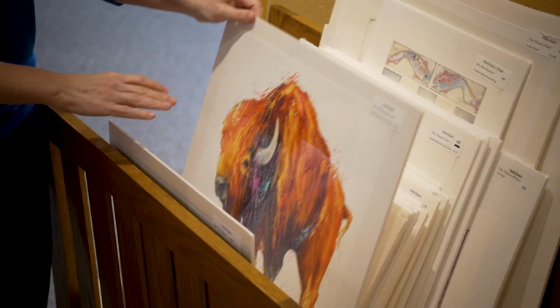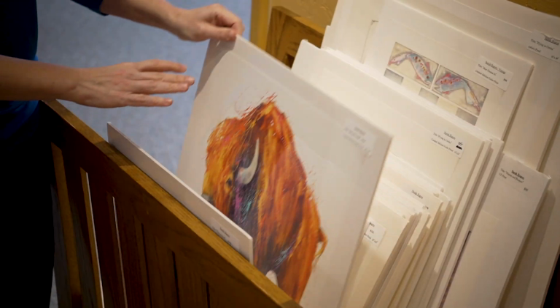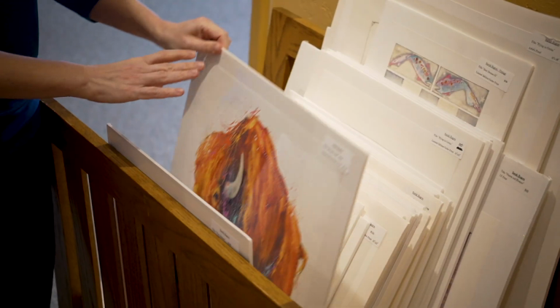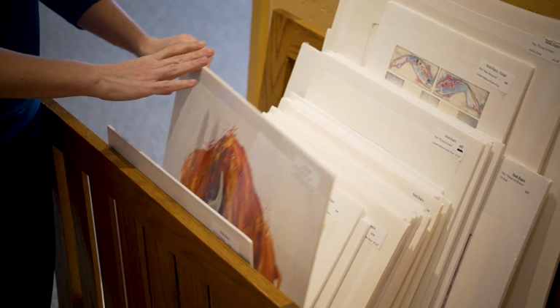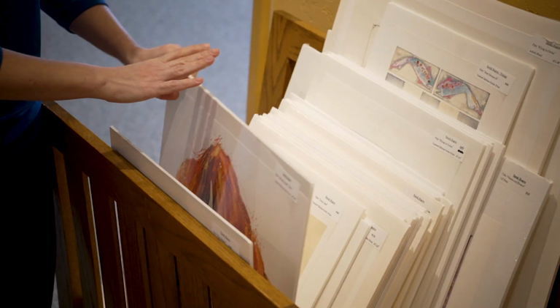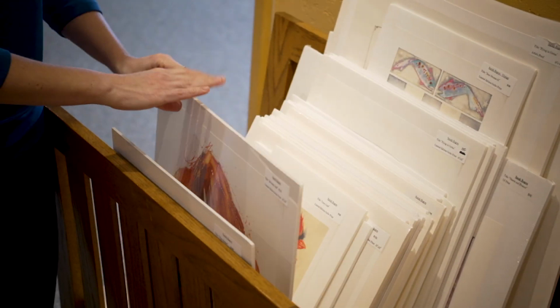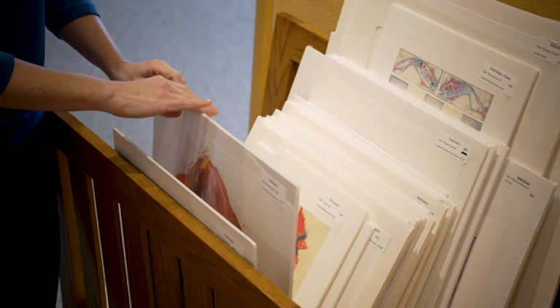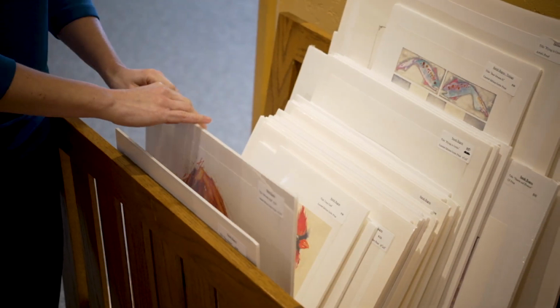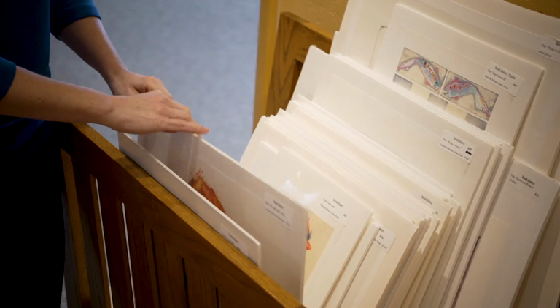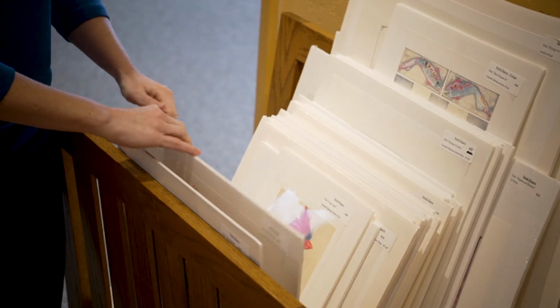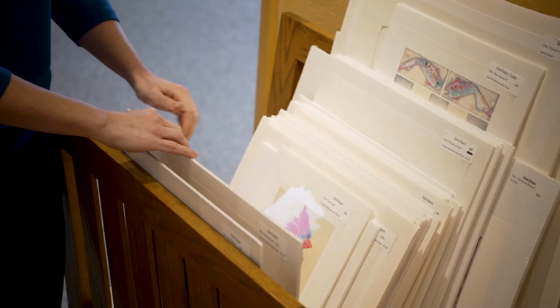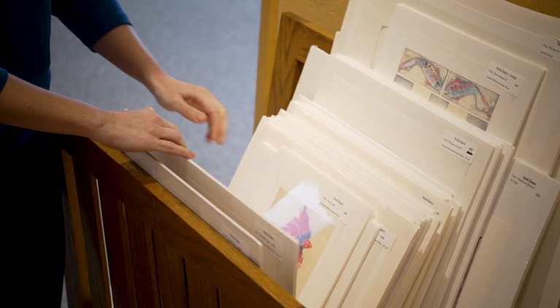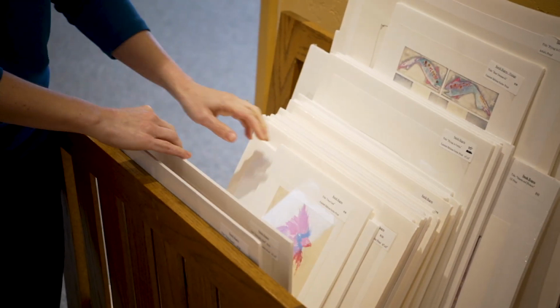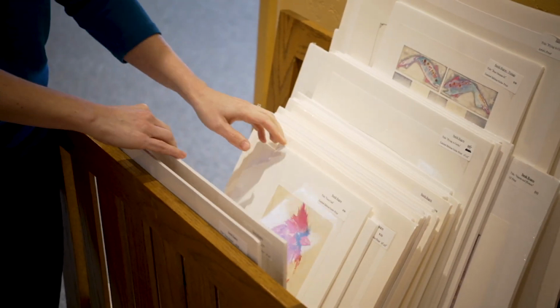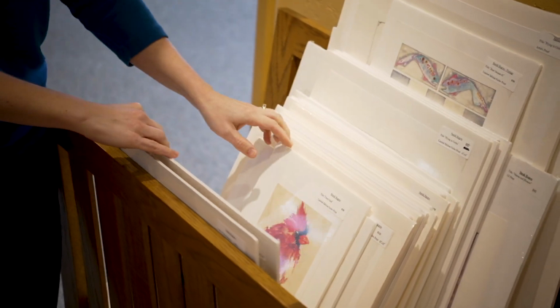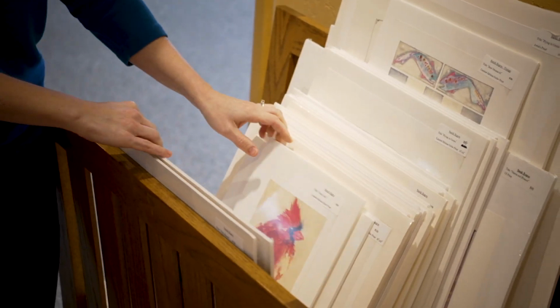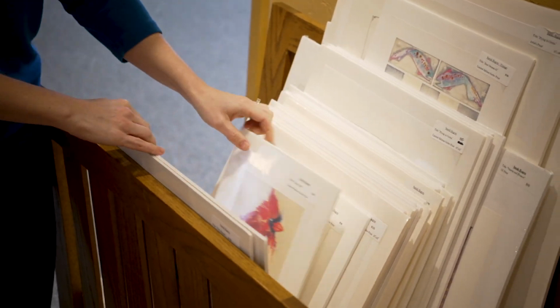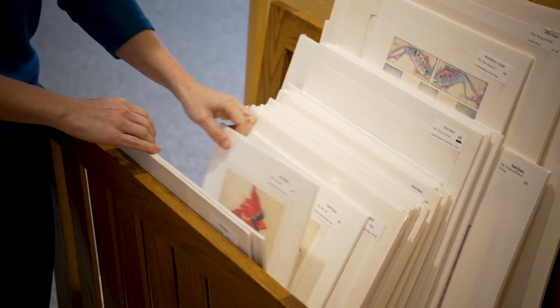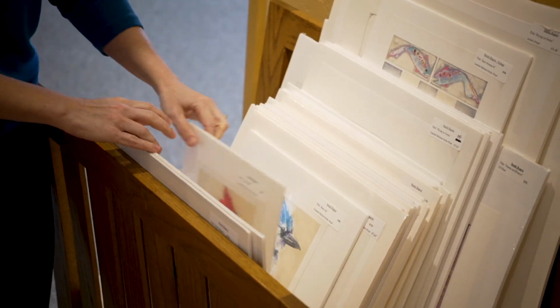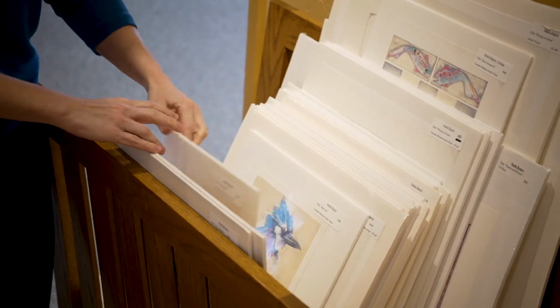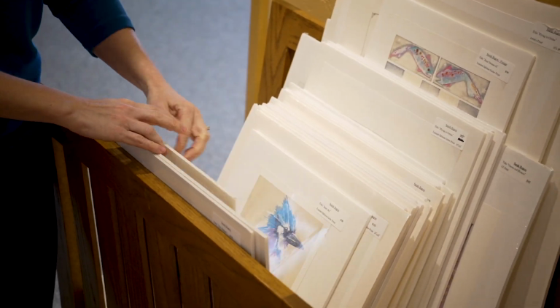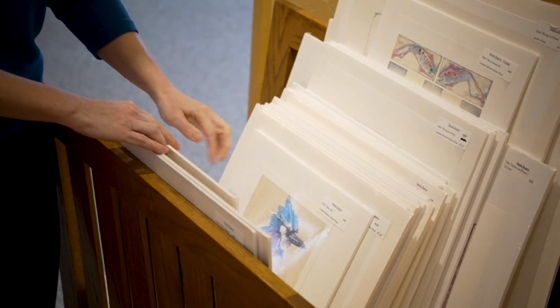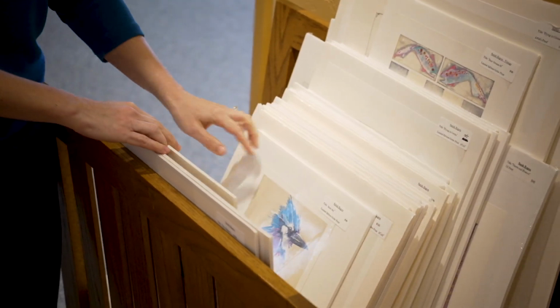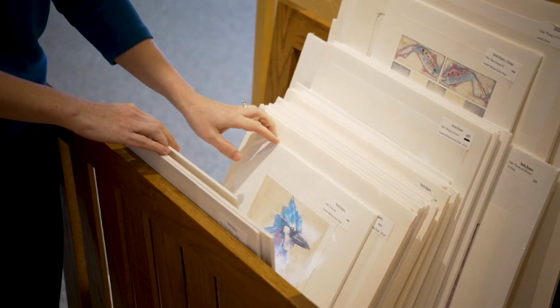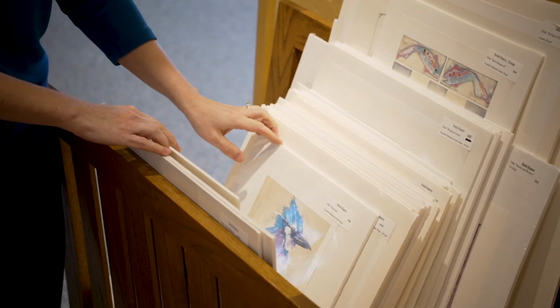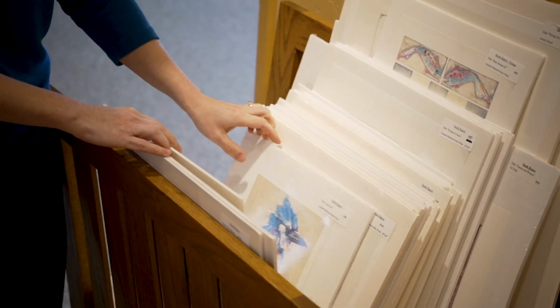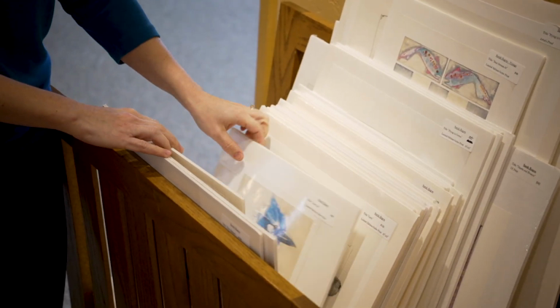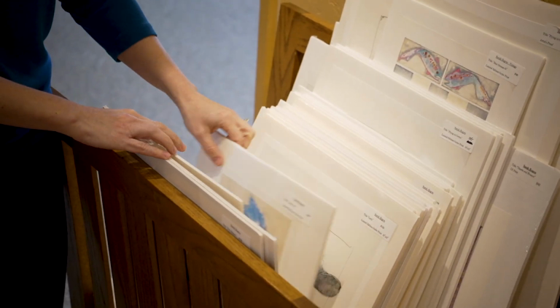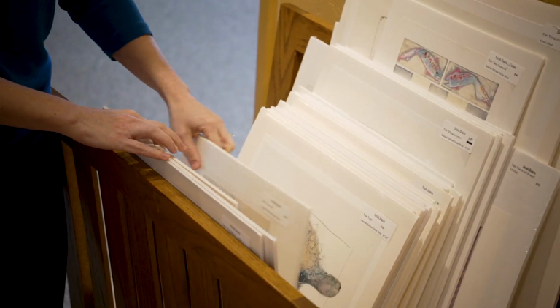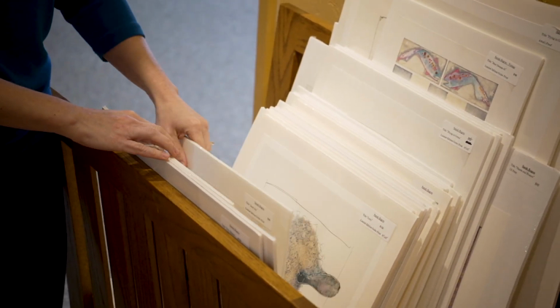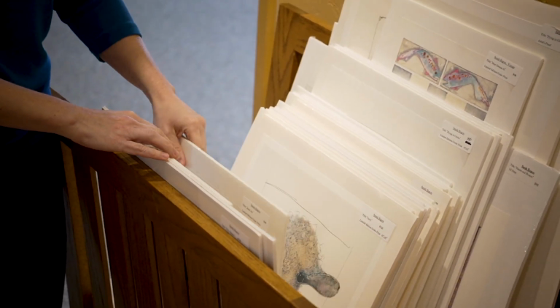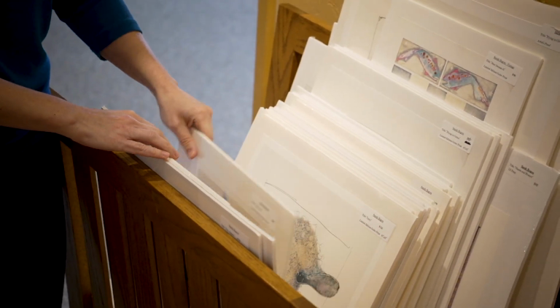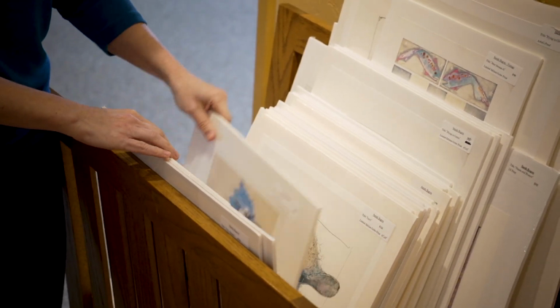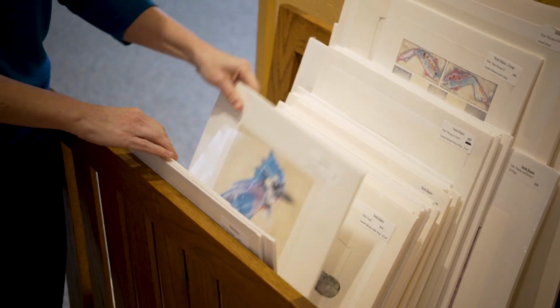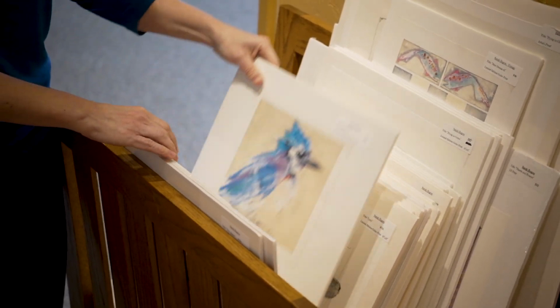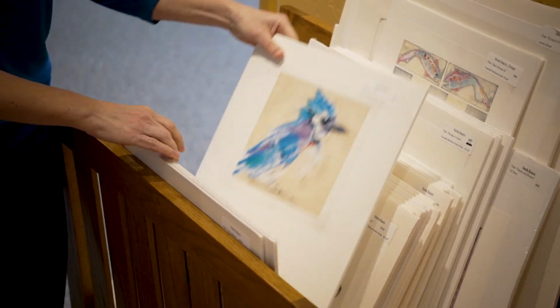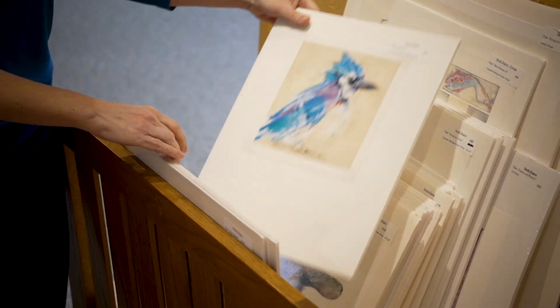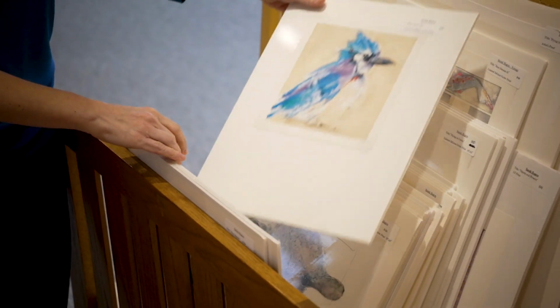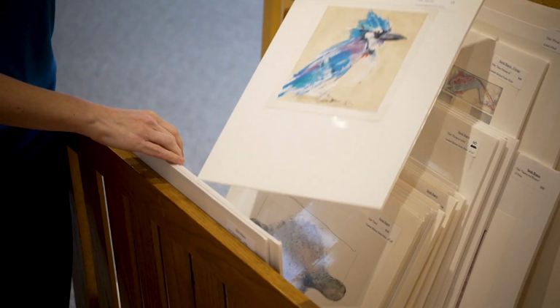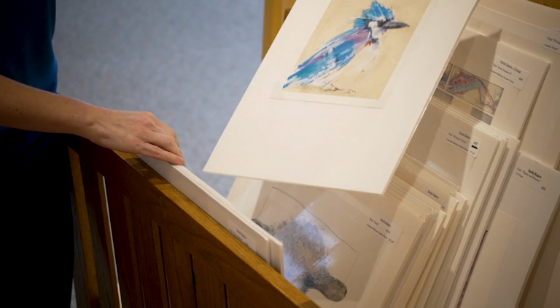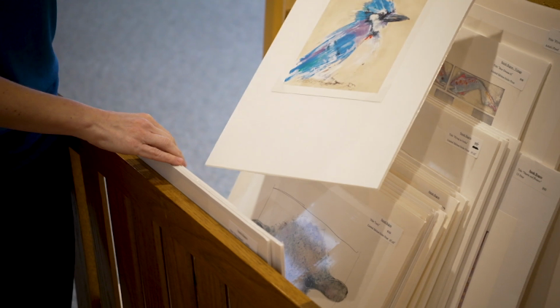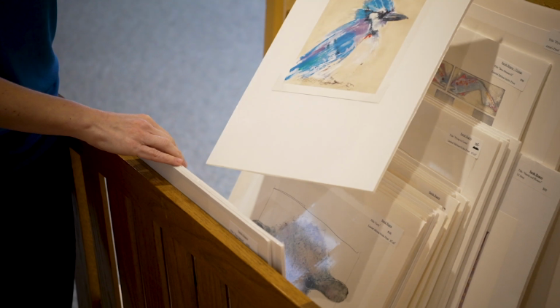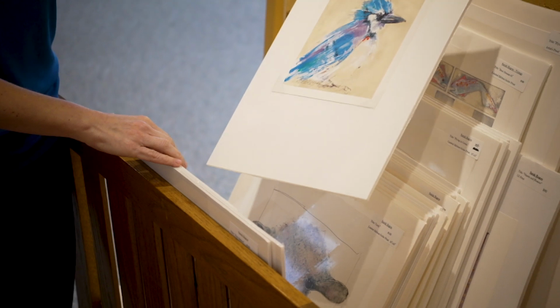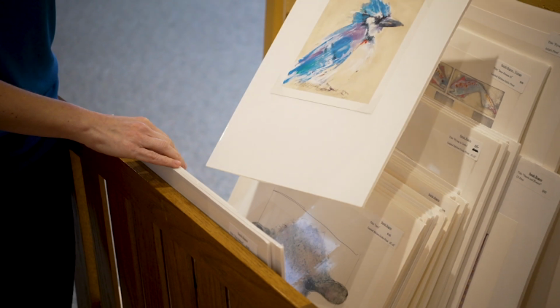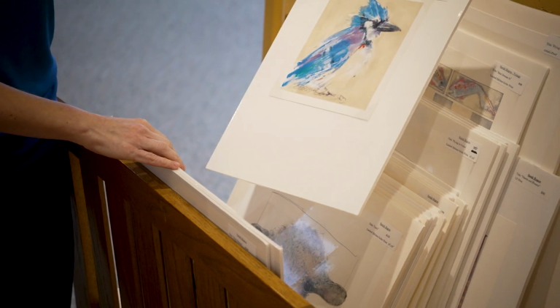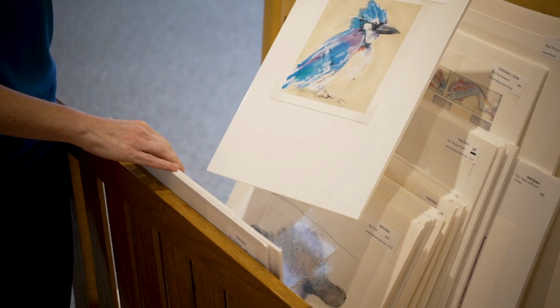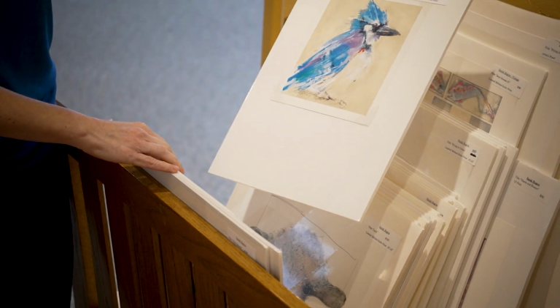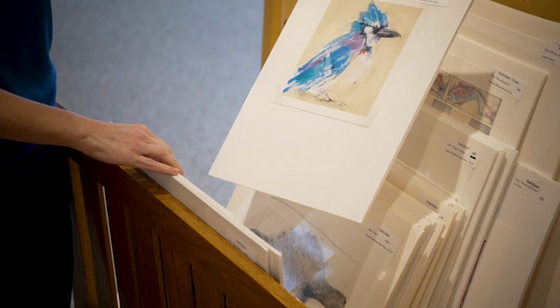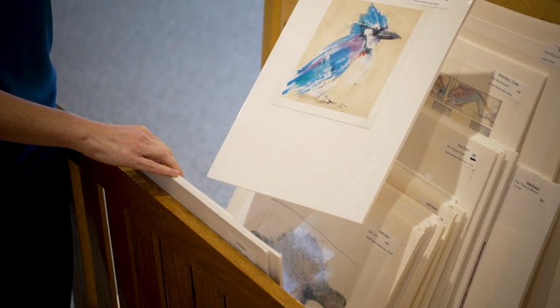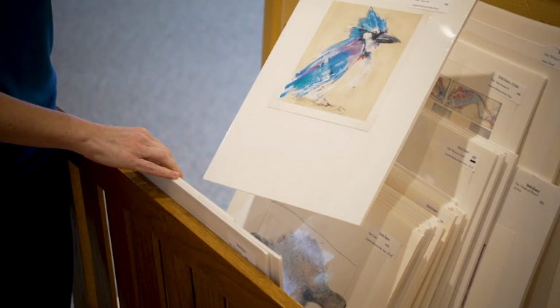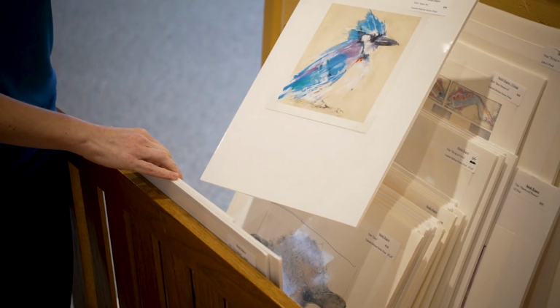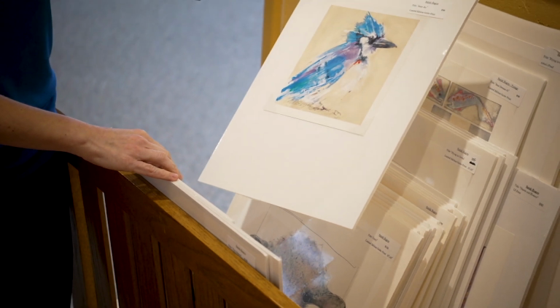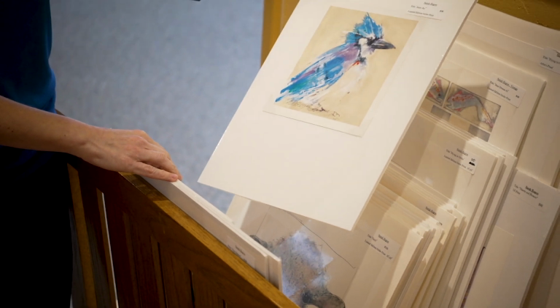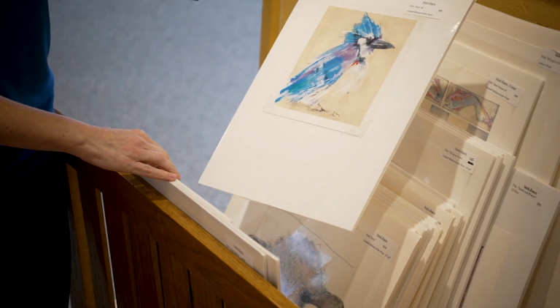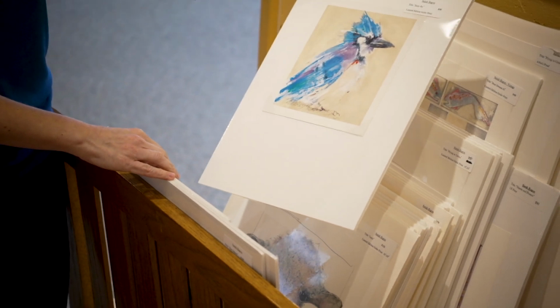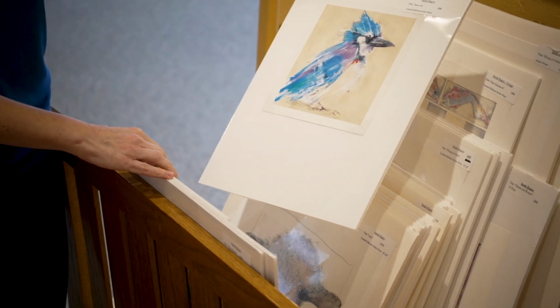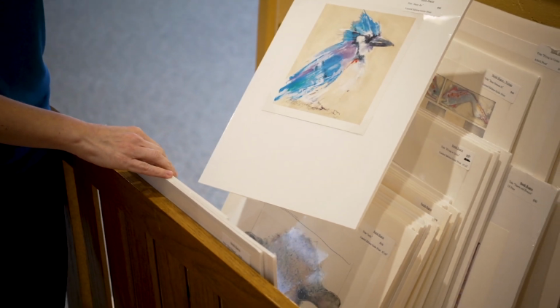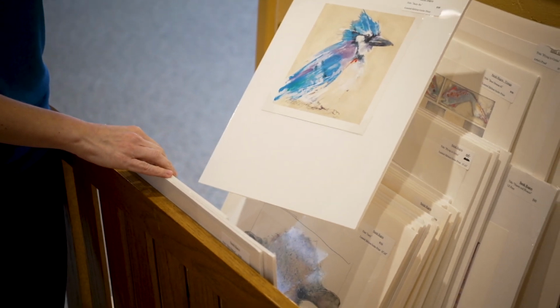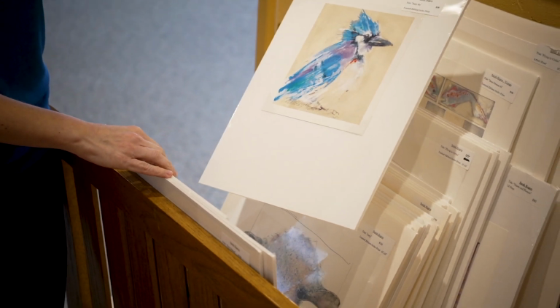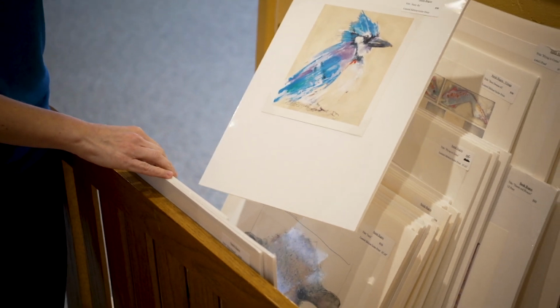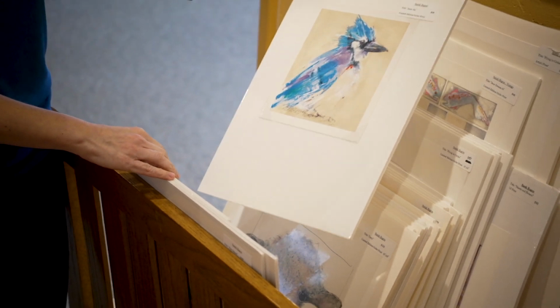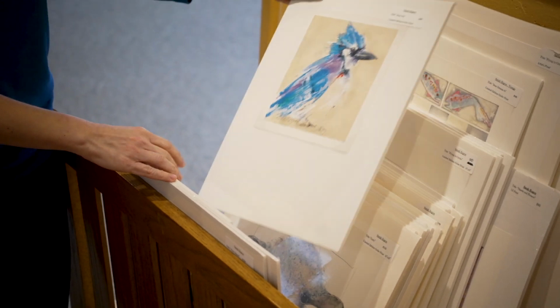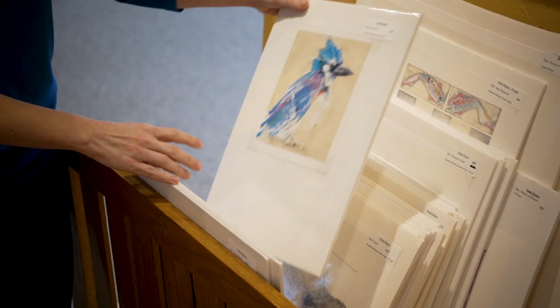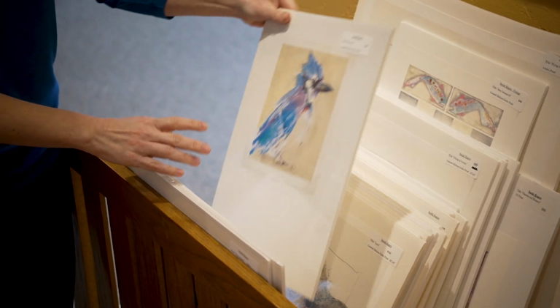Randy and I grew up in Sioux Falls. We moved out to California in the late 80s and landed in Laguna Beach, which is an art town.